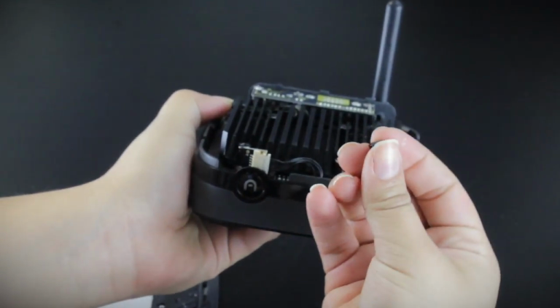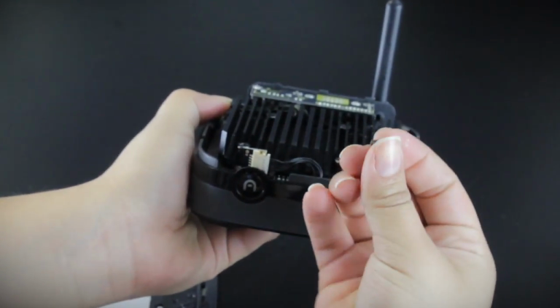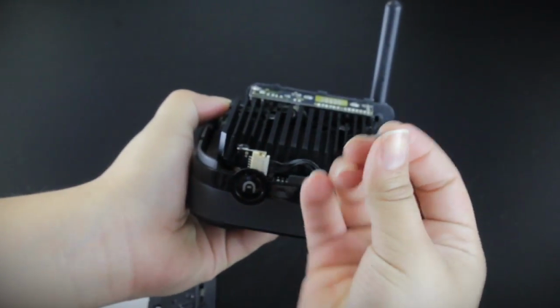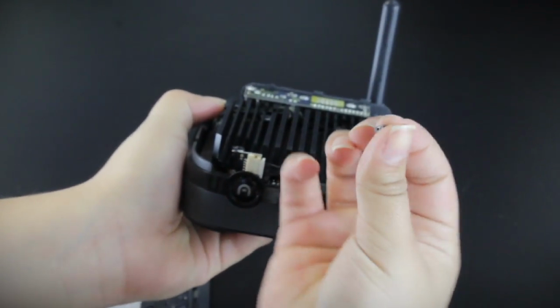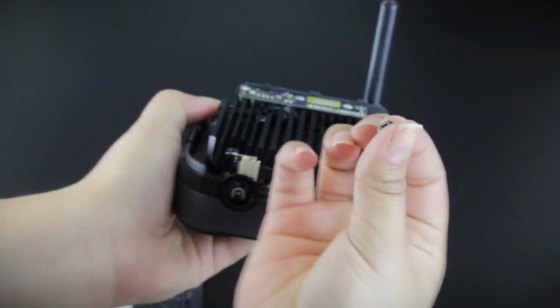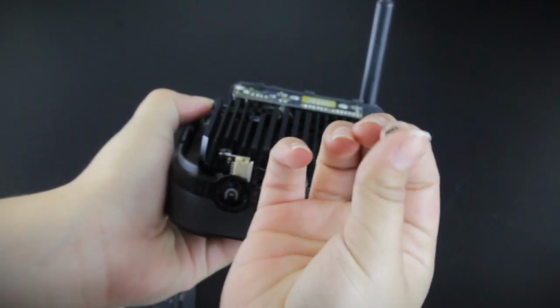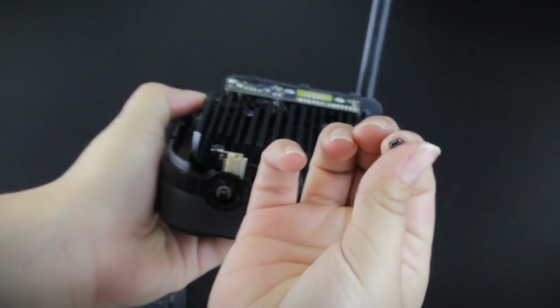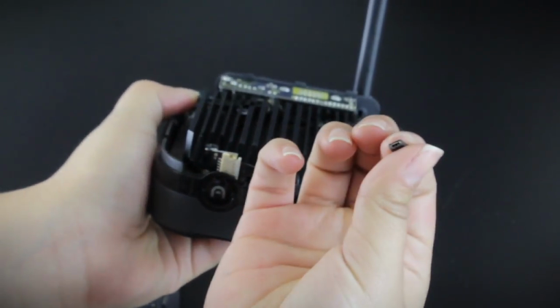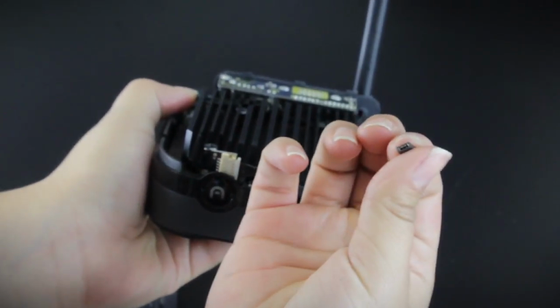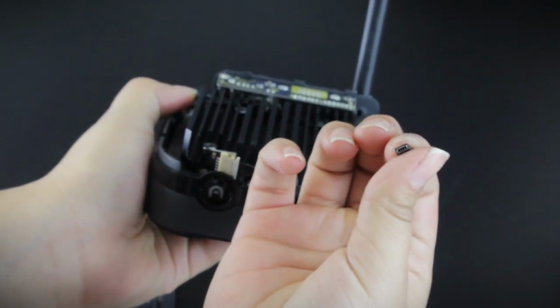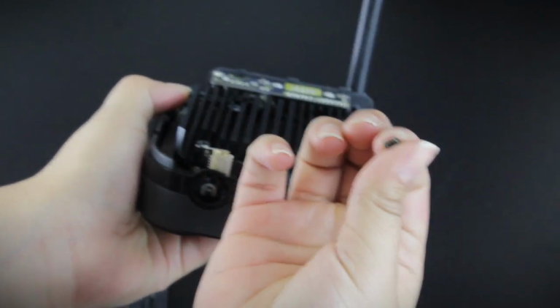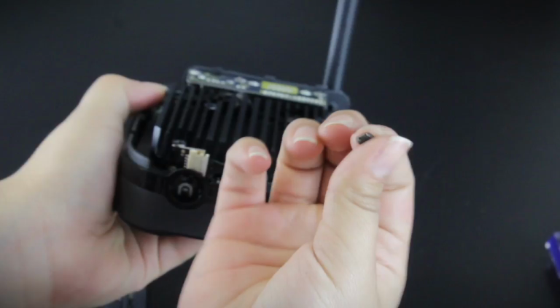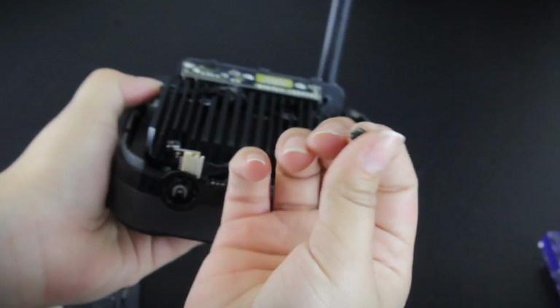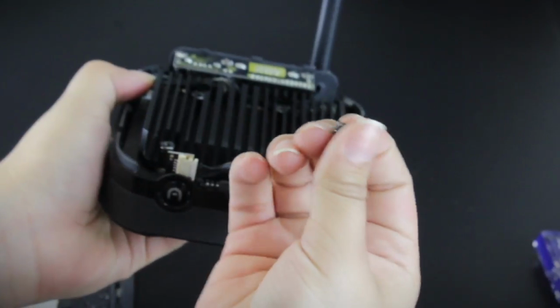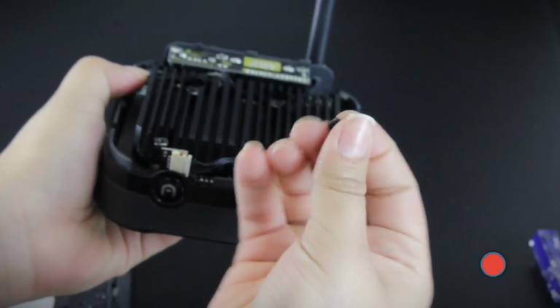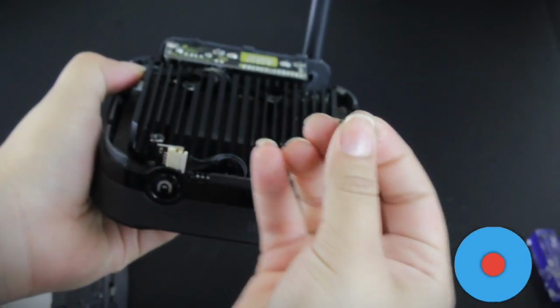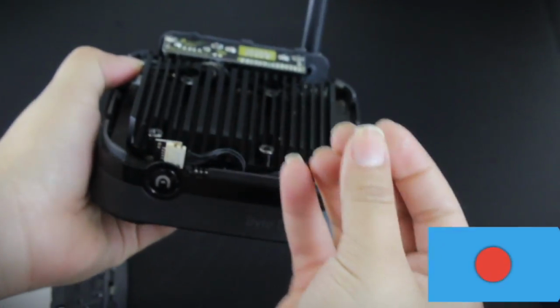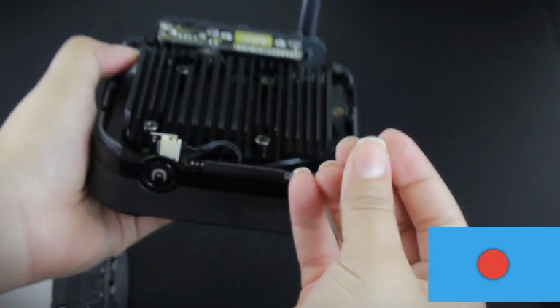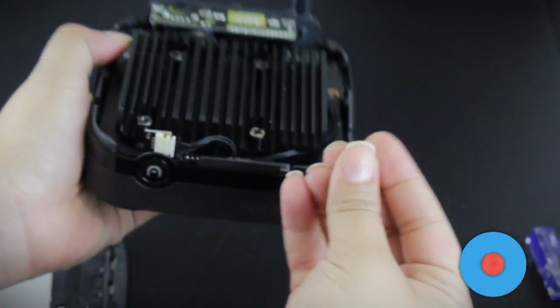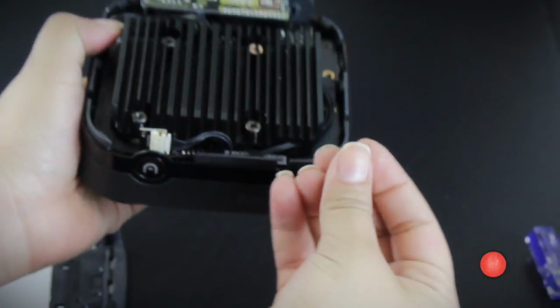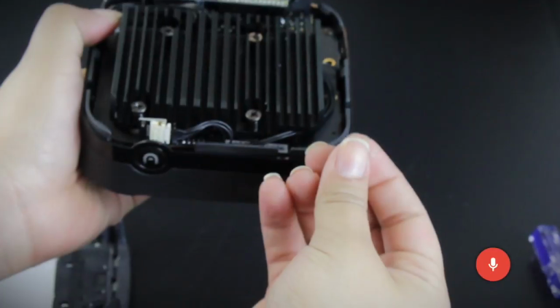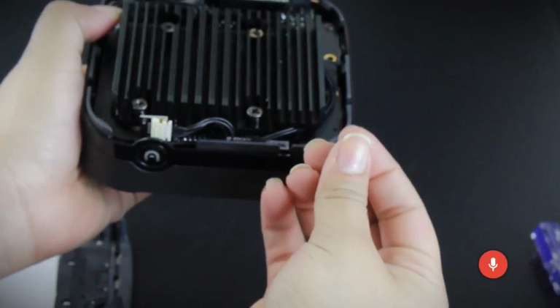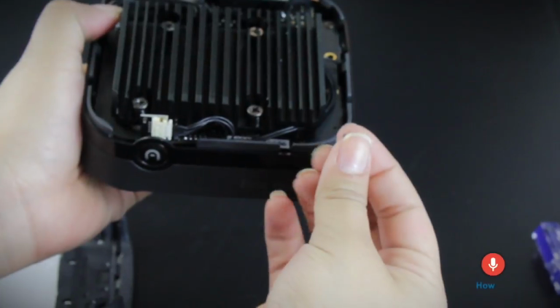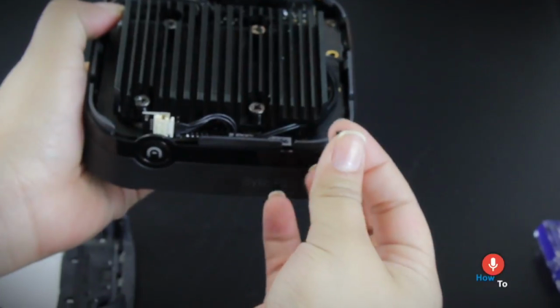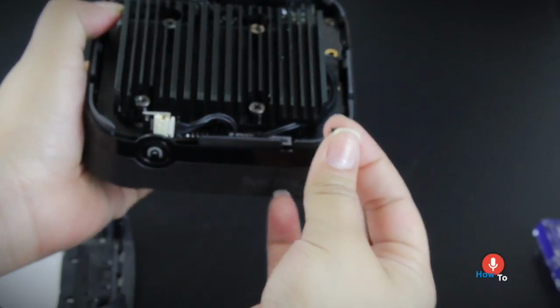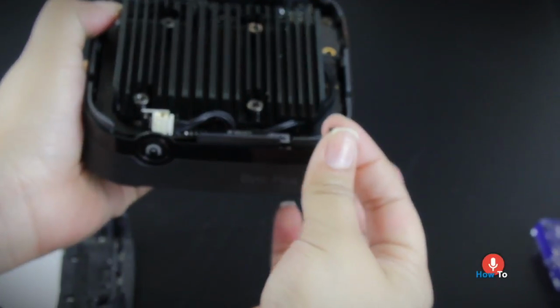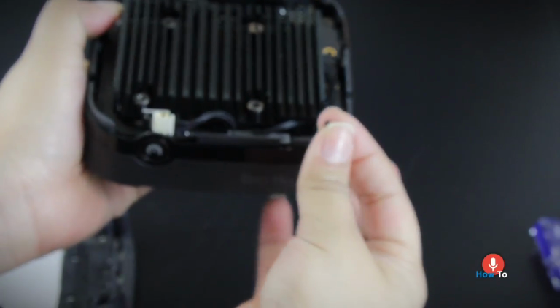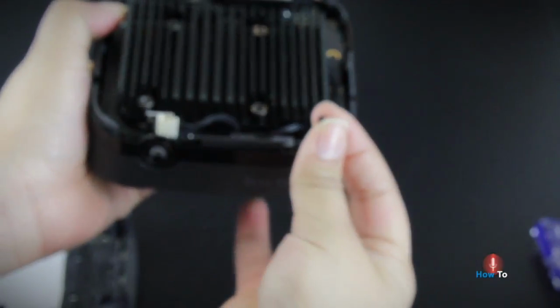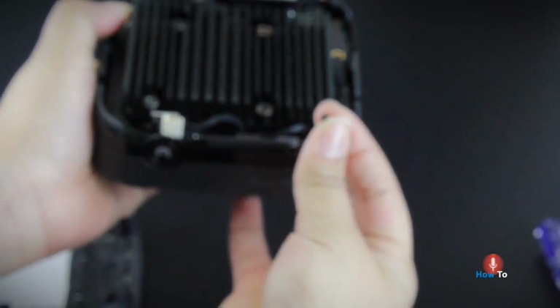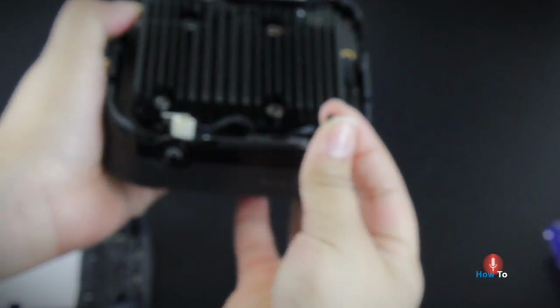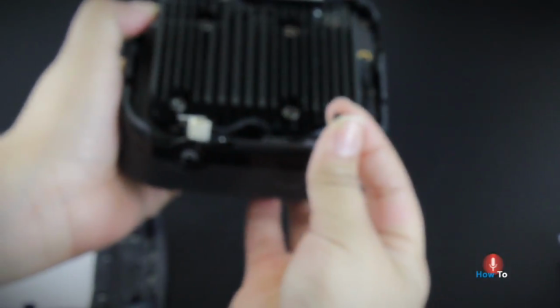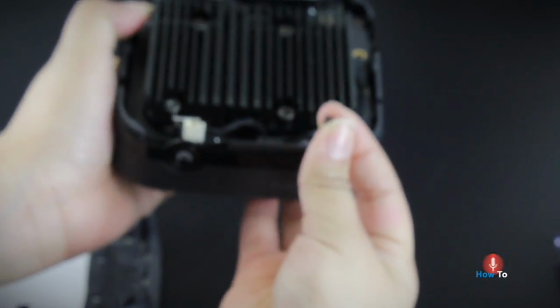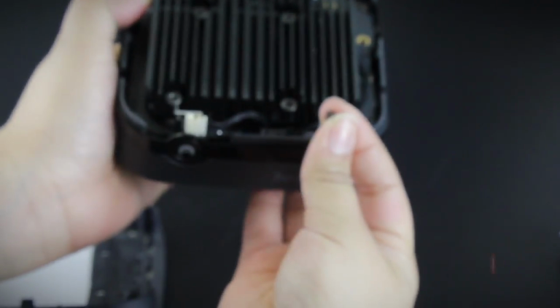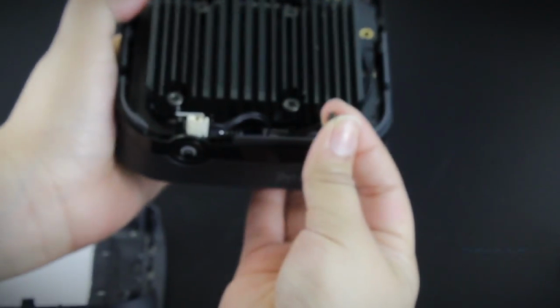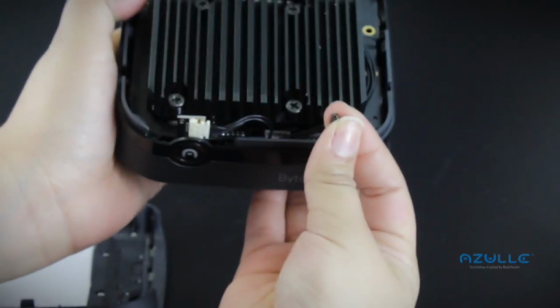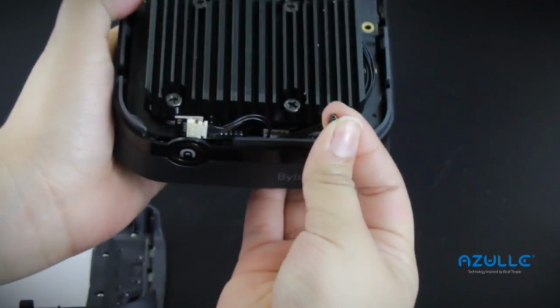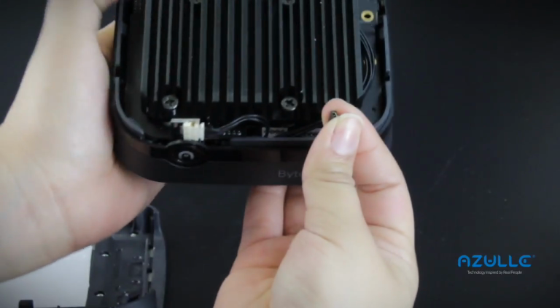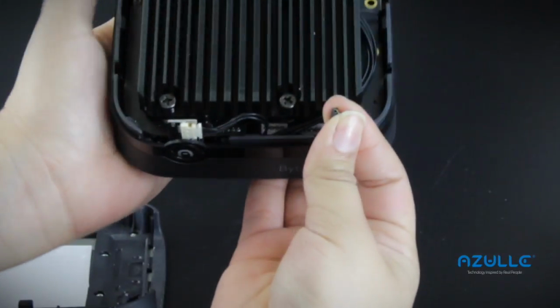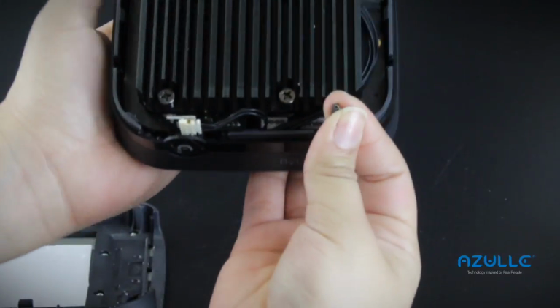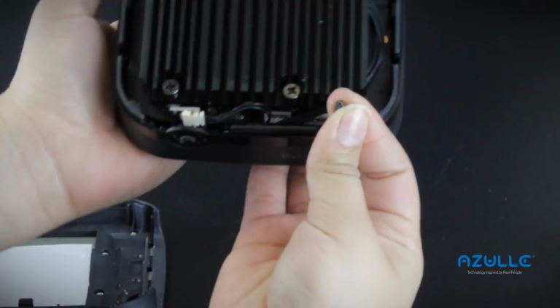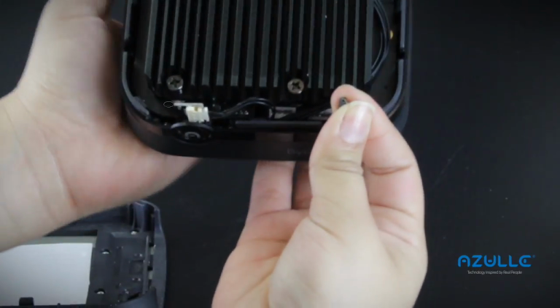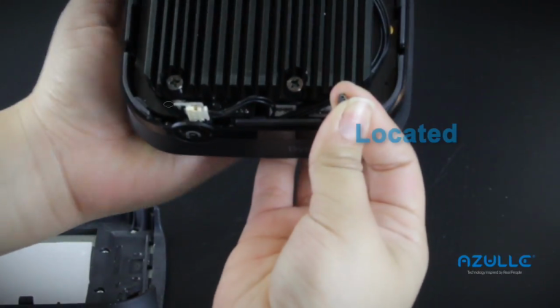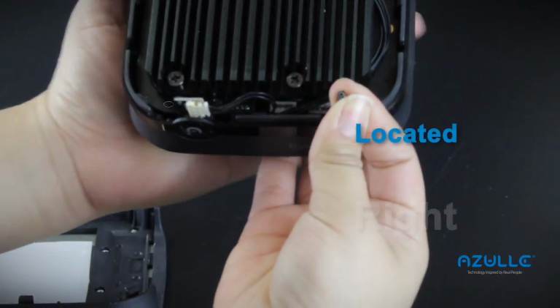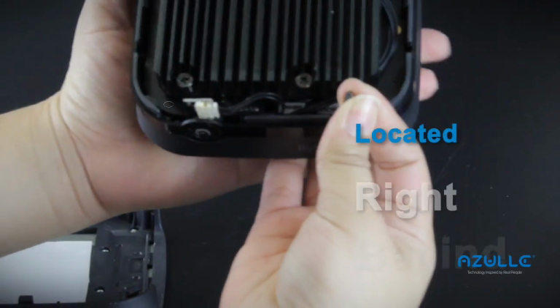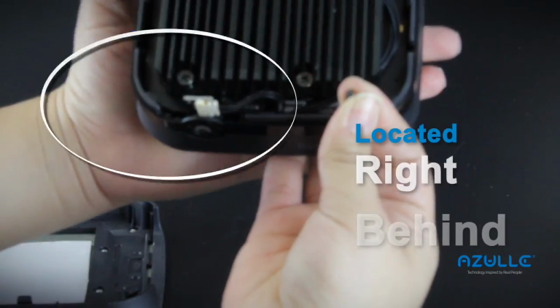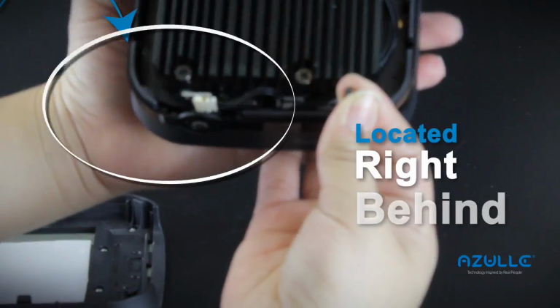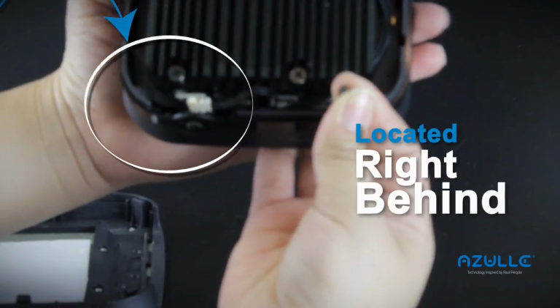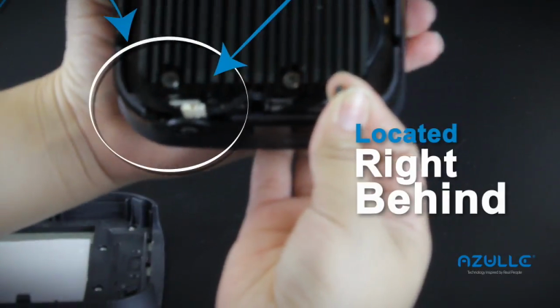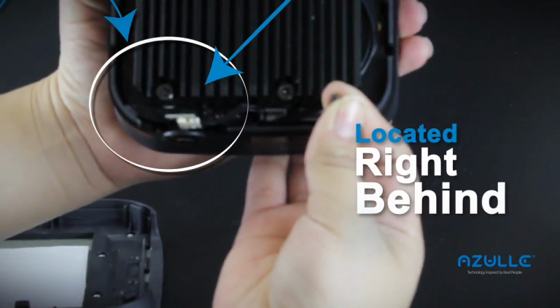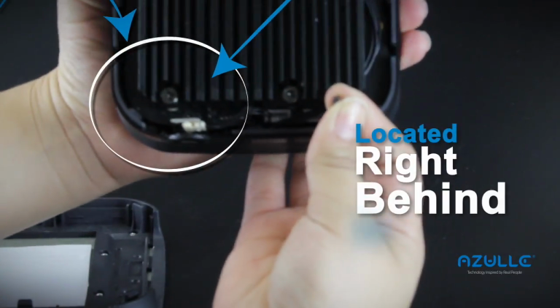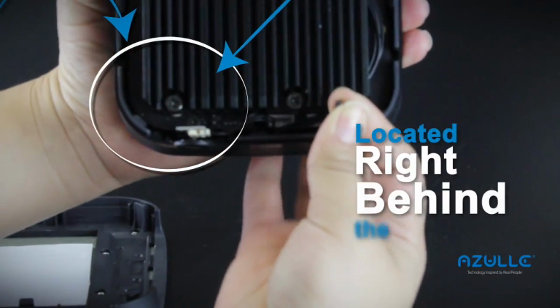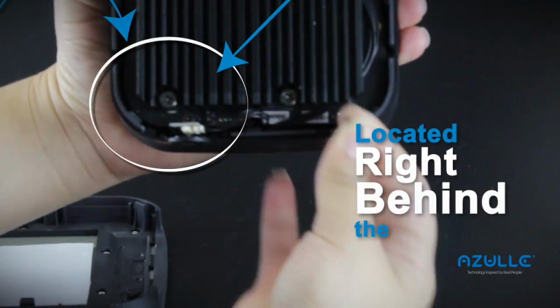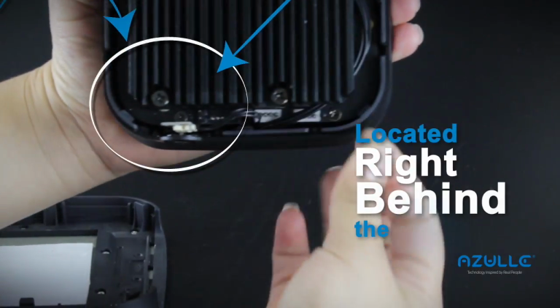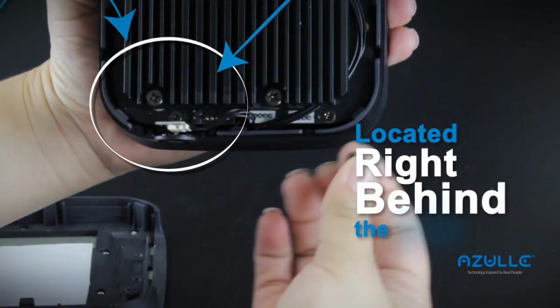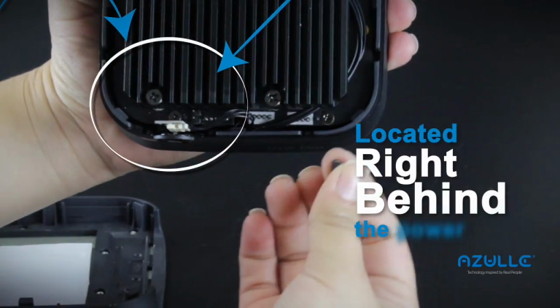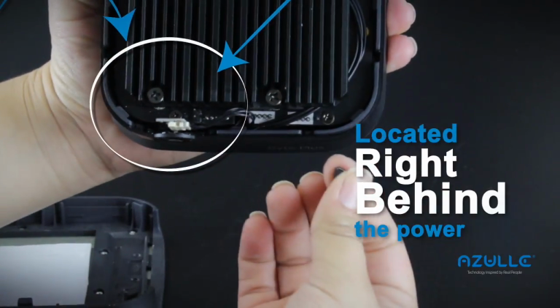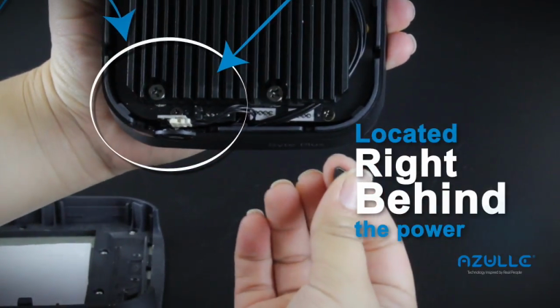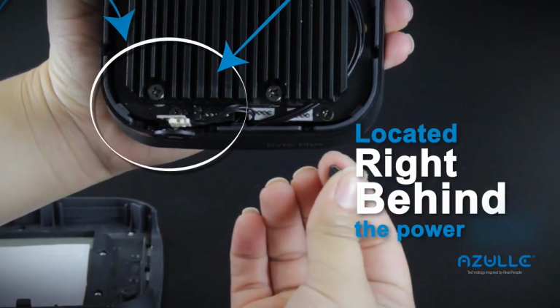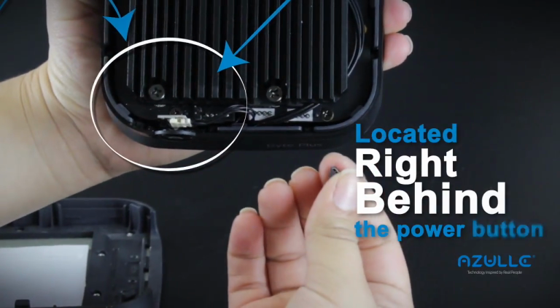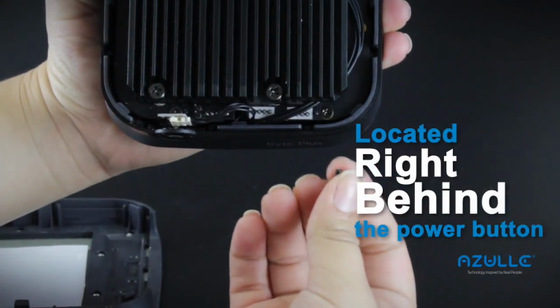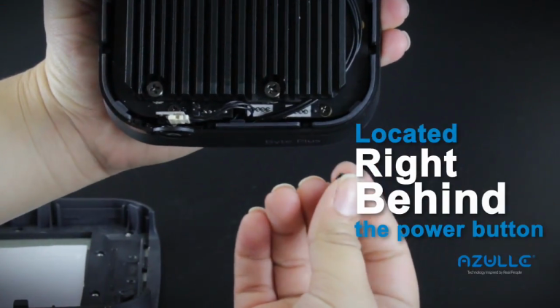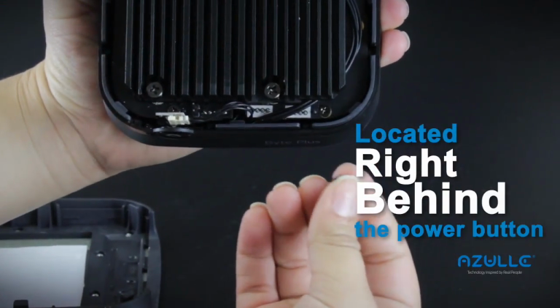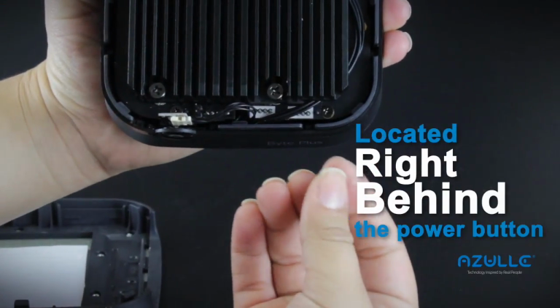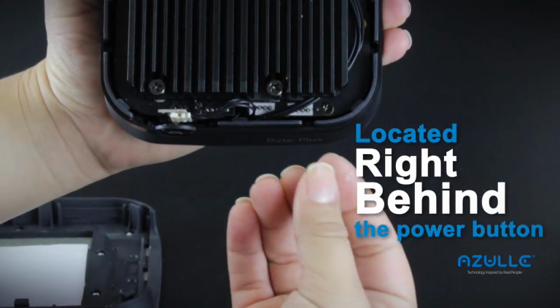As you can see, the Autorun jumper is very small and fragile. The chip is located right behind the power button.